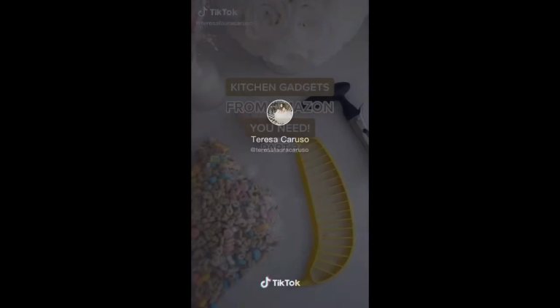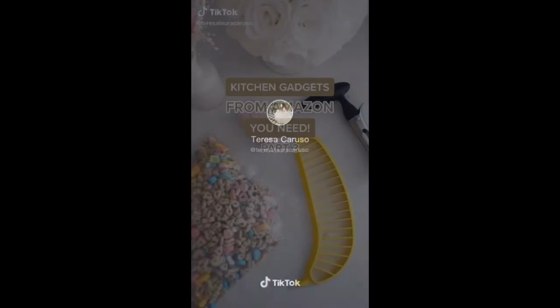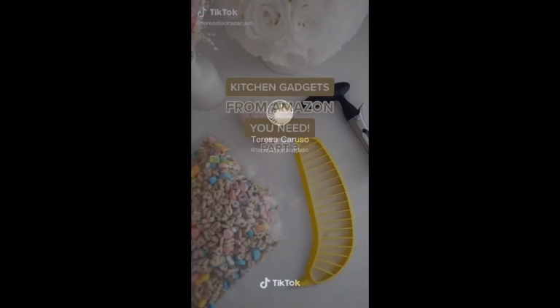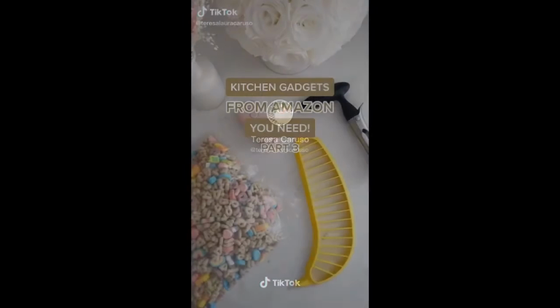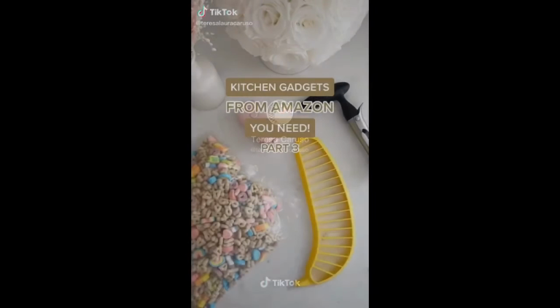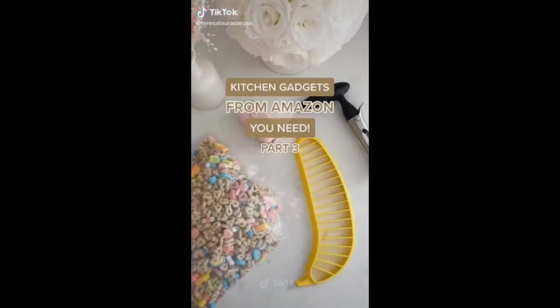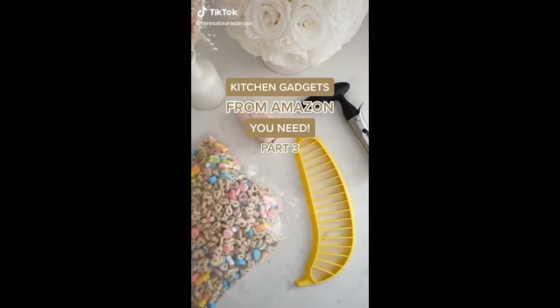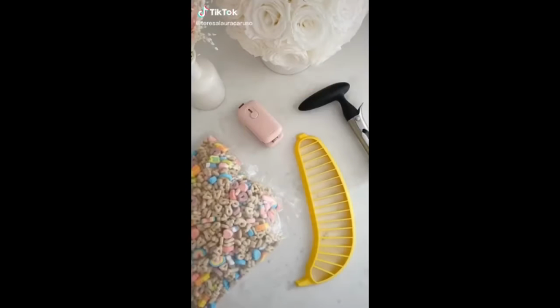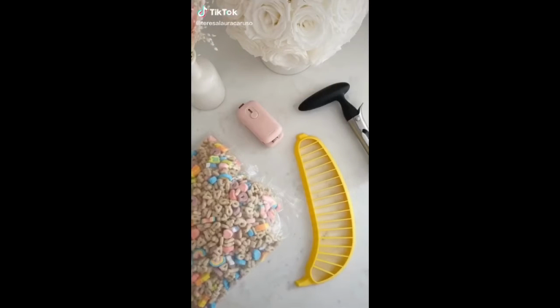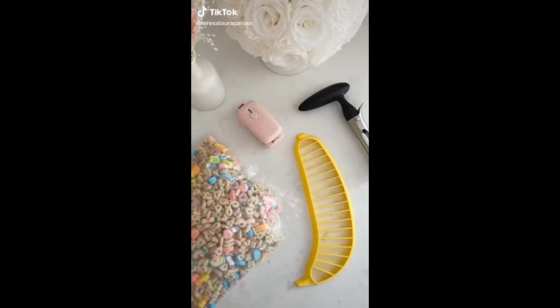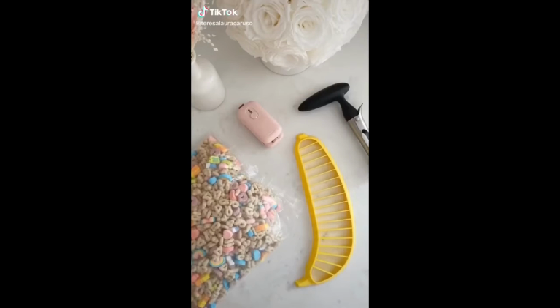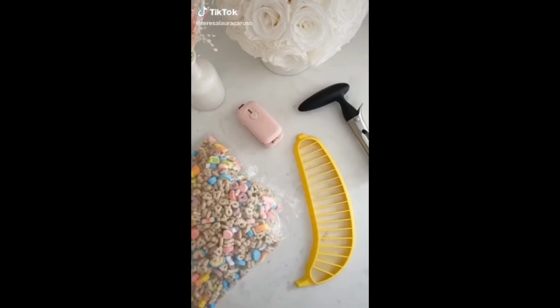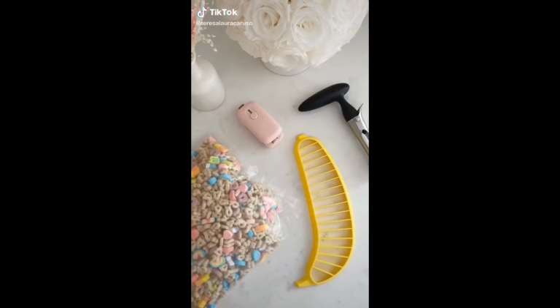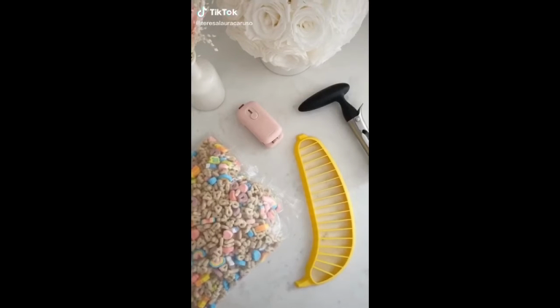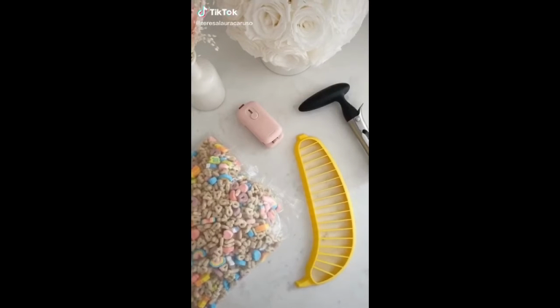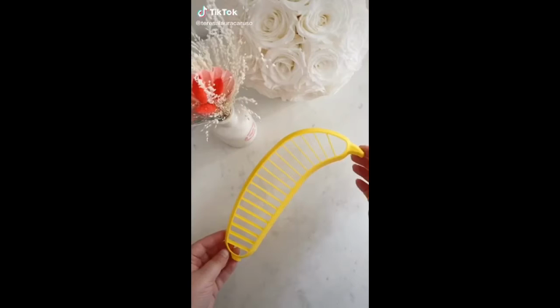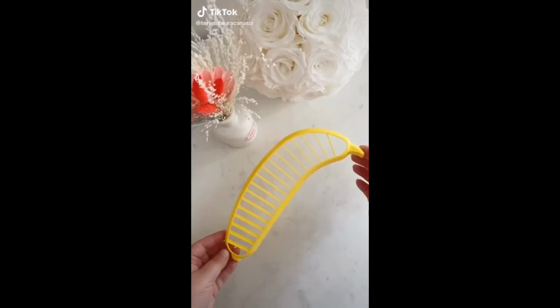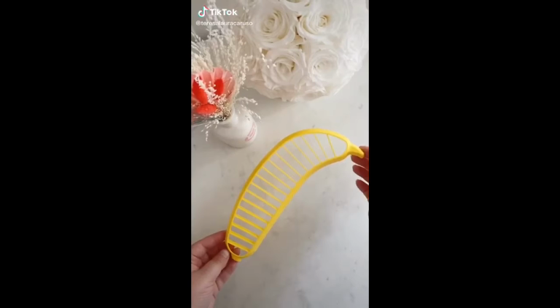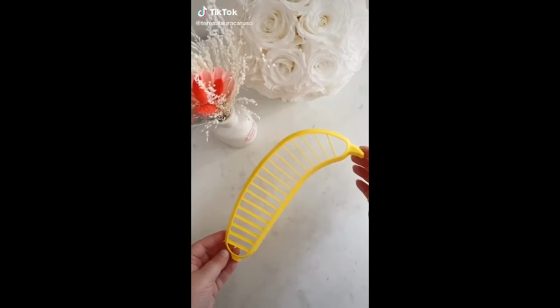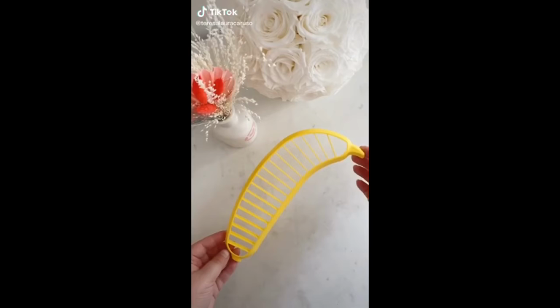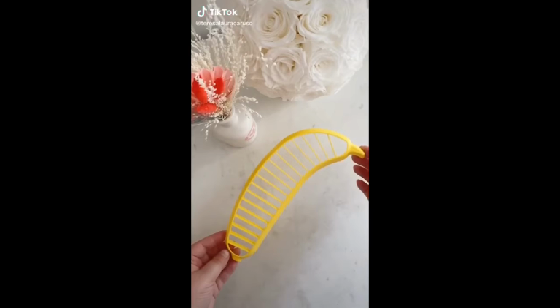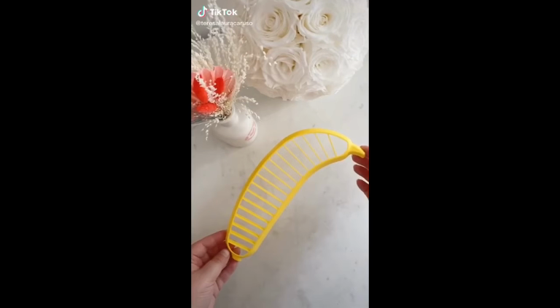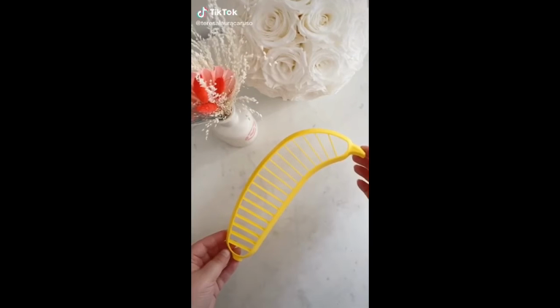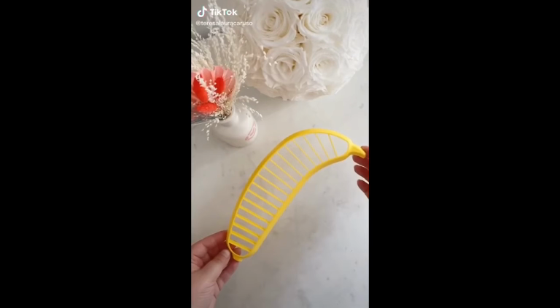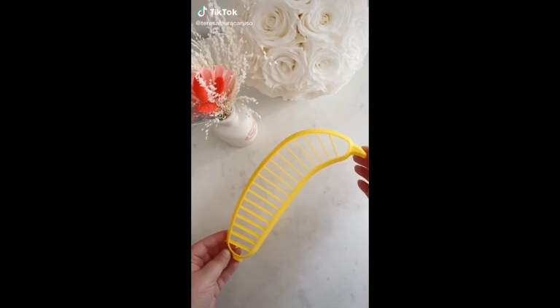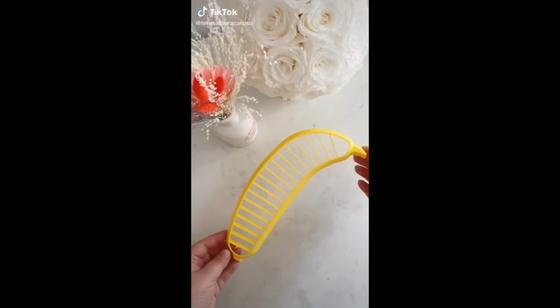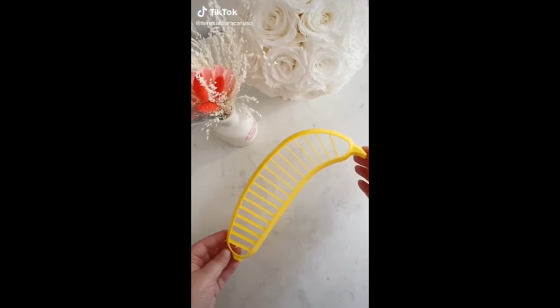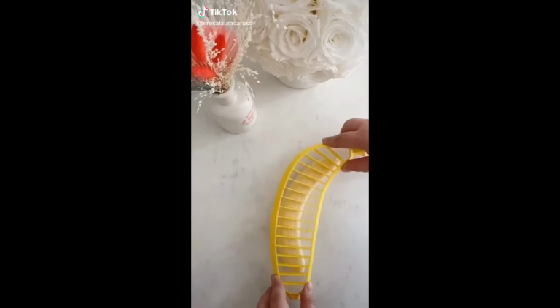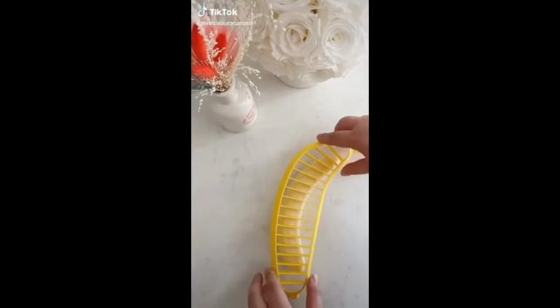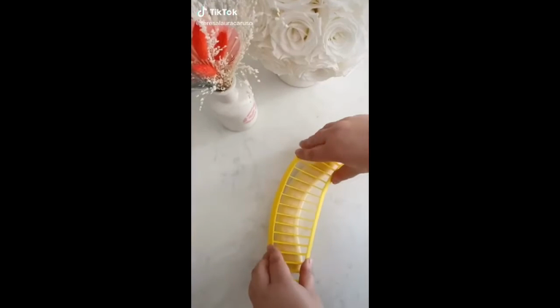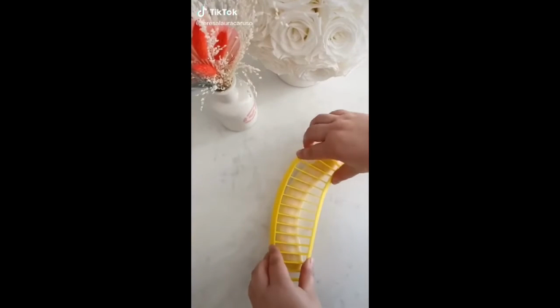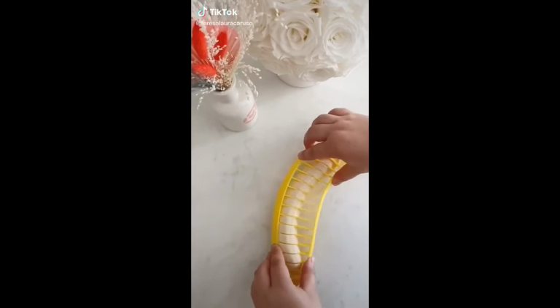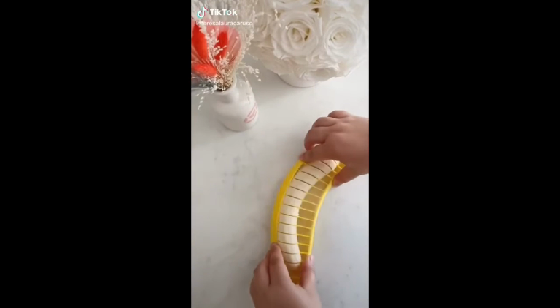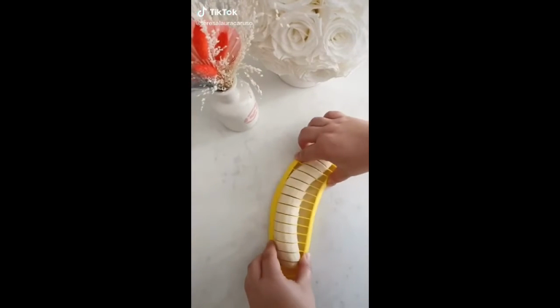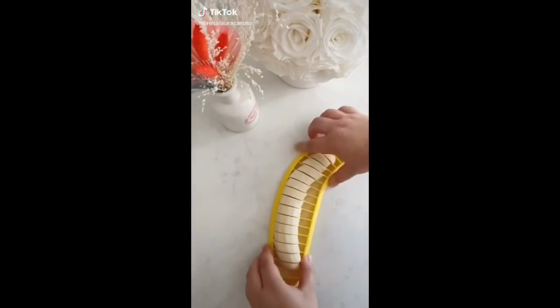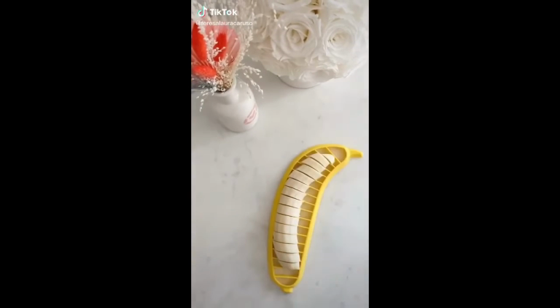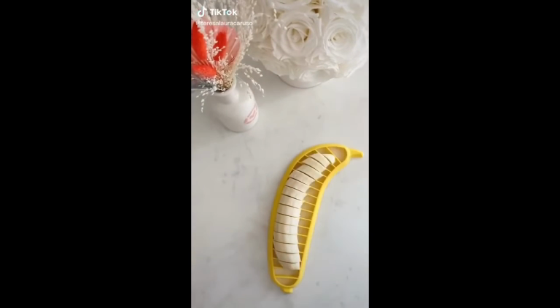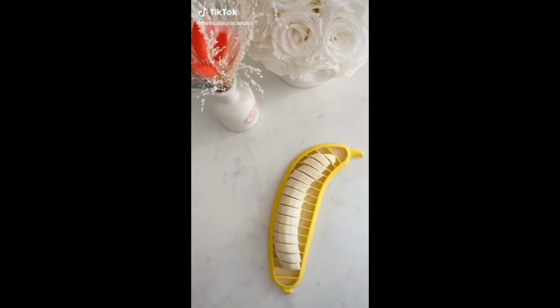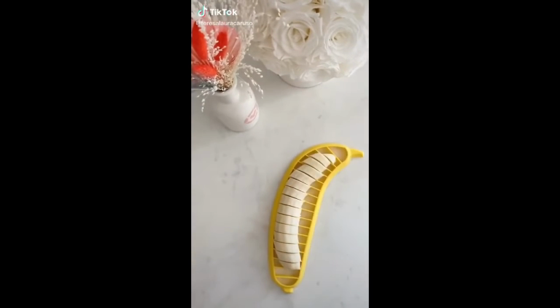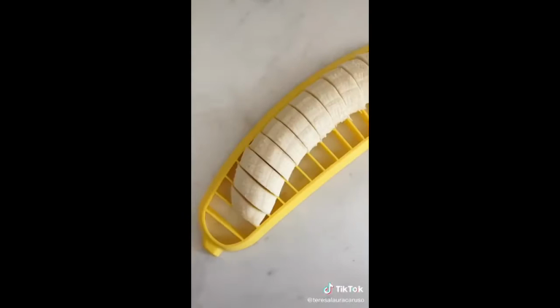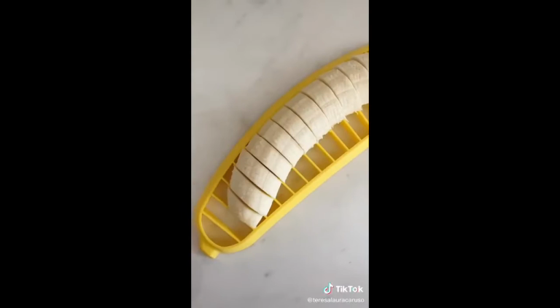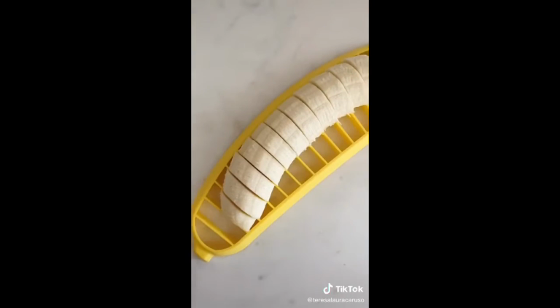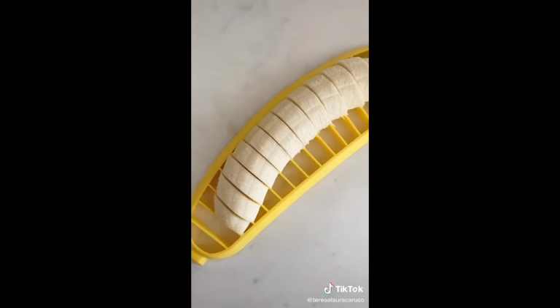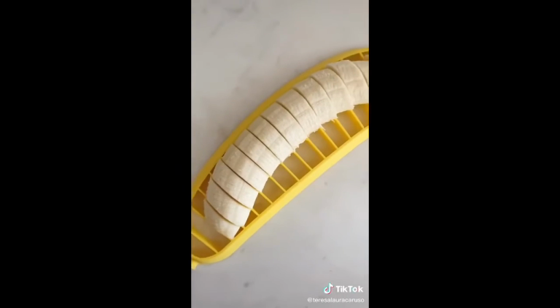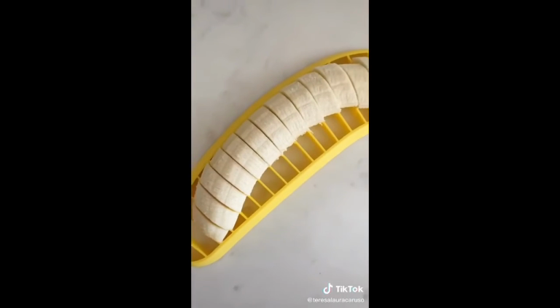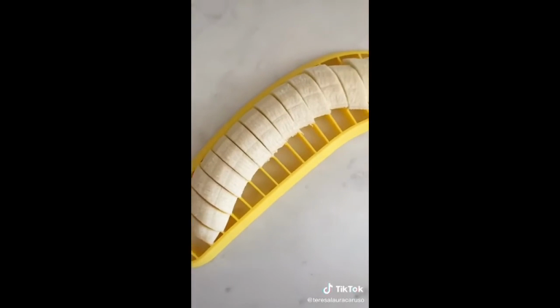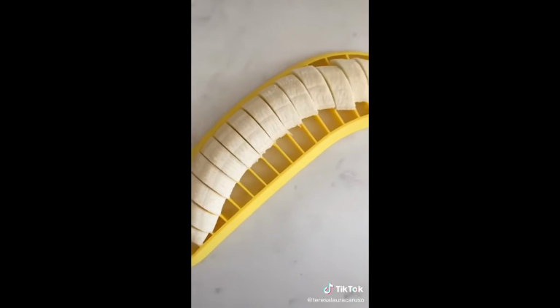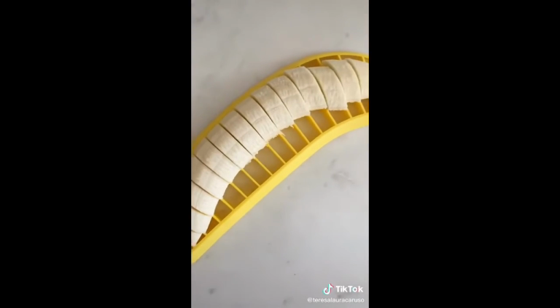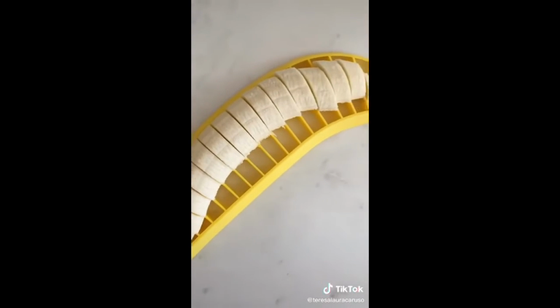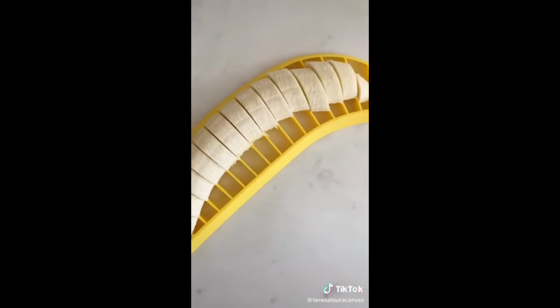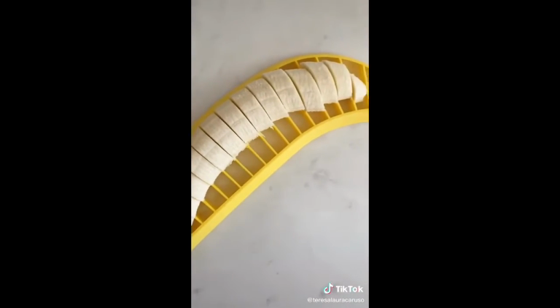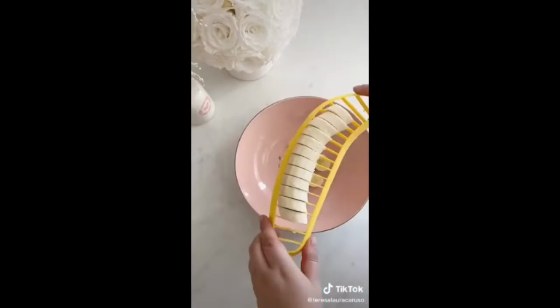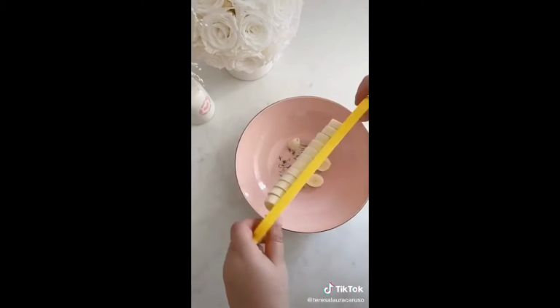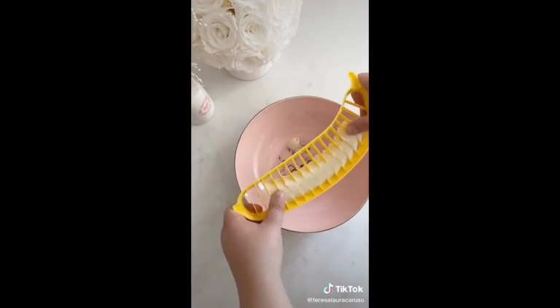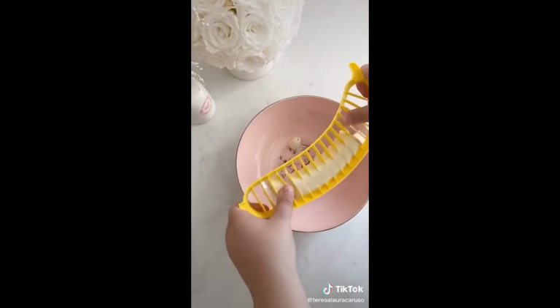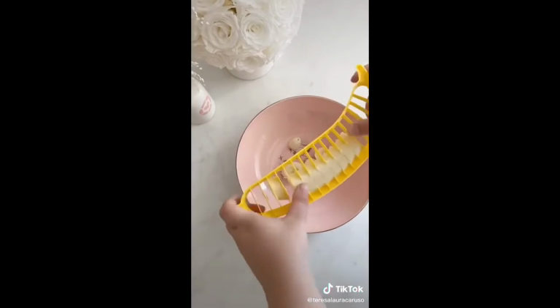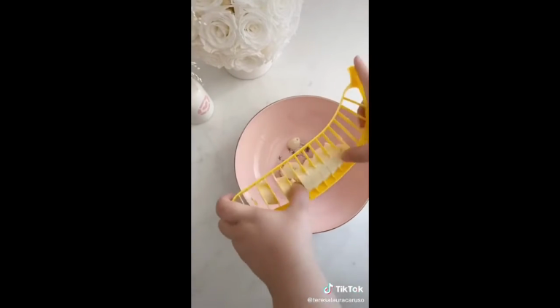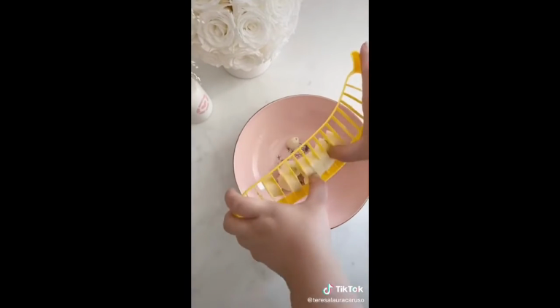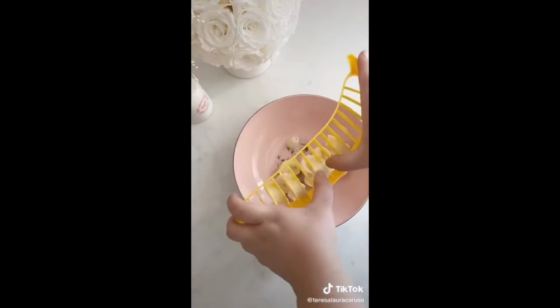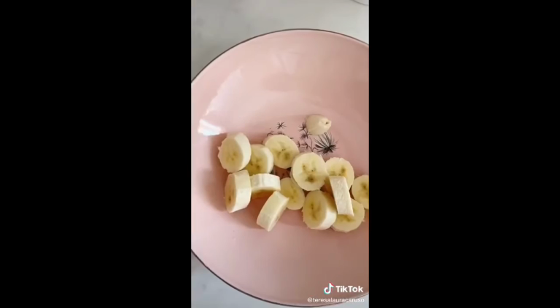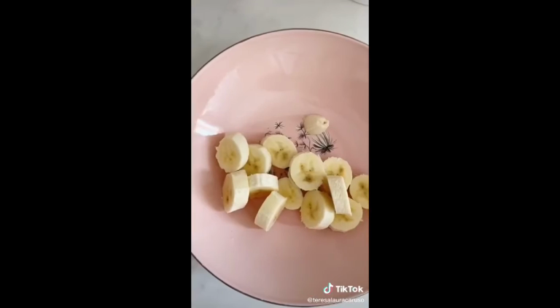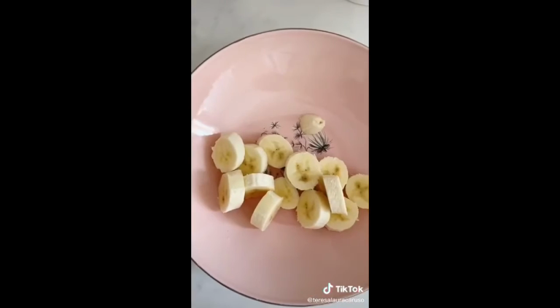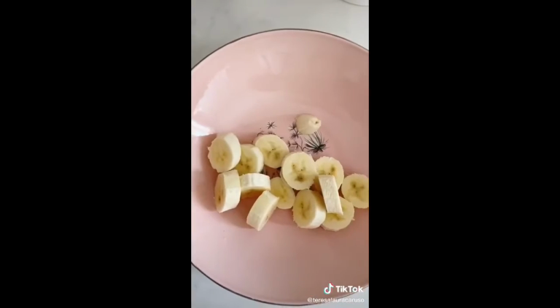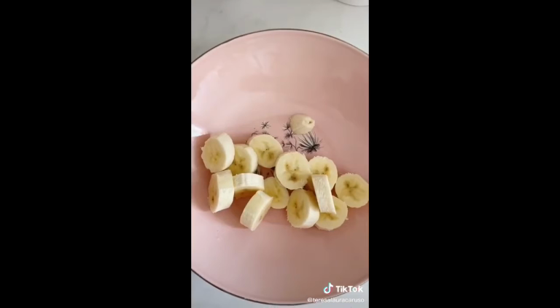Amazon kitchen gadgets you need, part three. First up is this banana slicer — just place it over a peeled banana, push down, and you have perfectly cut banana slices every single time.